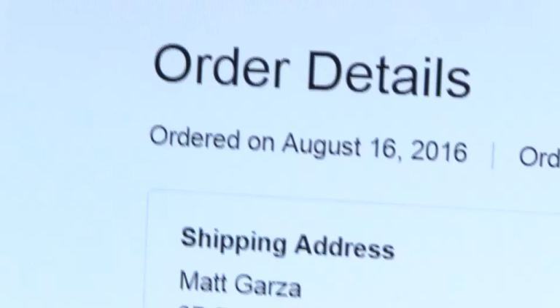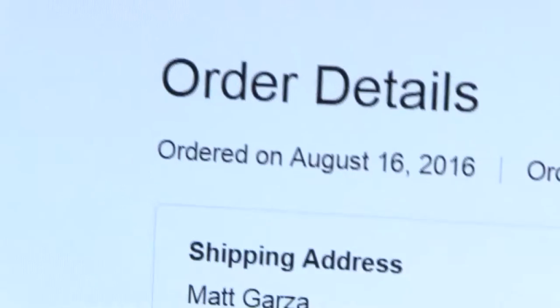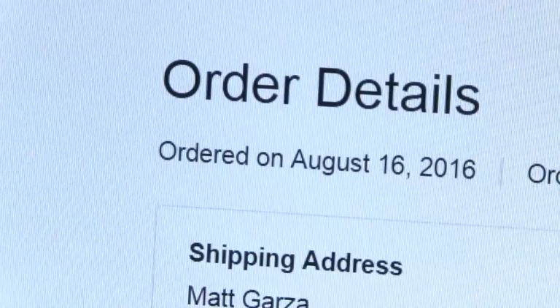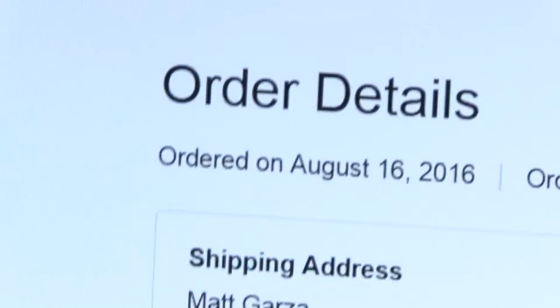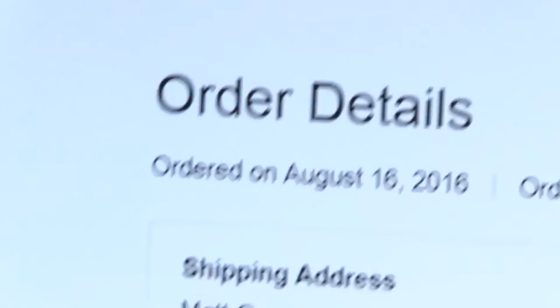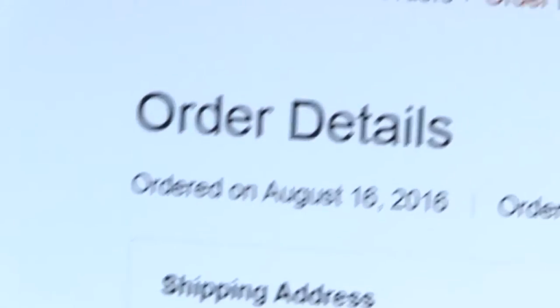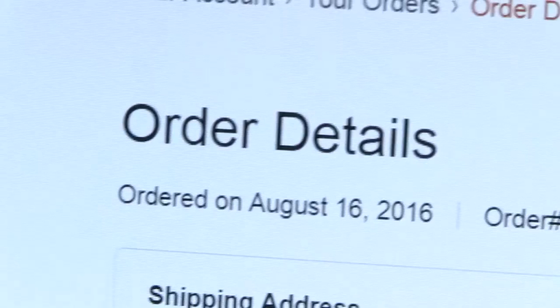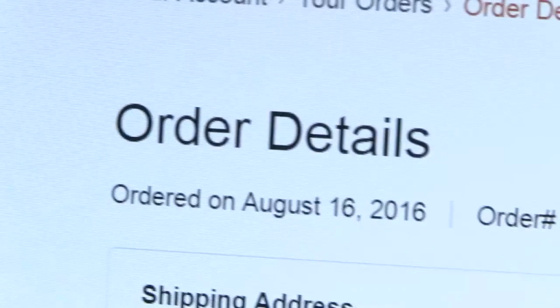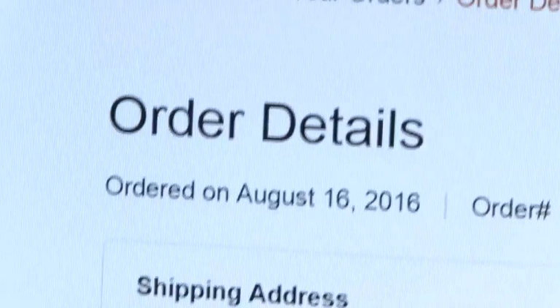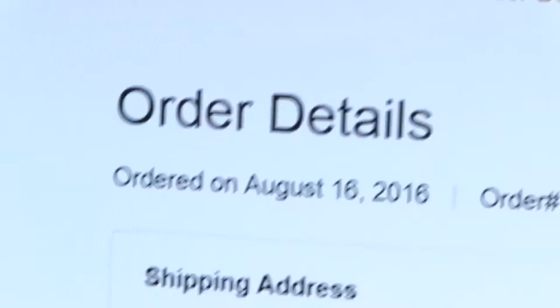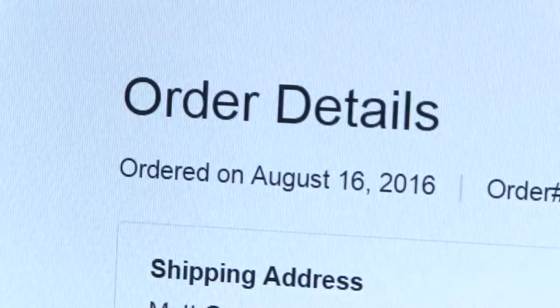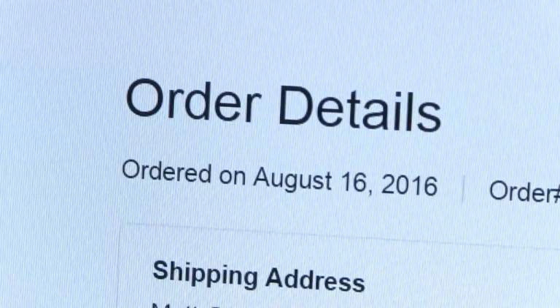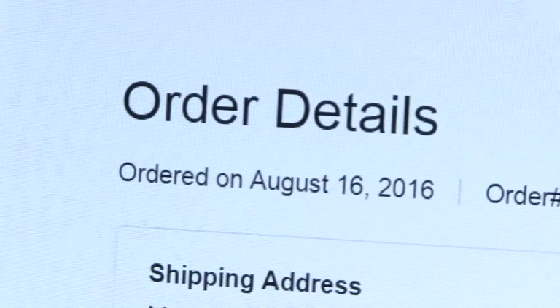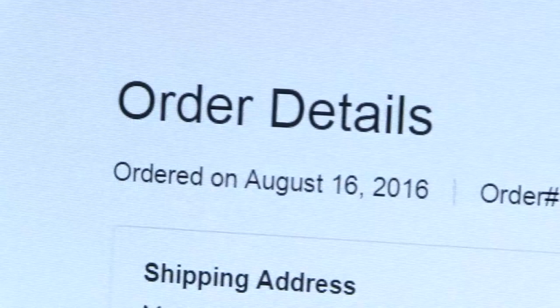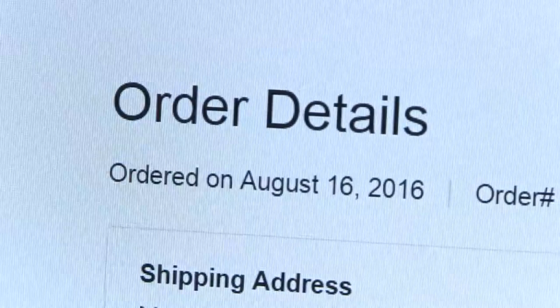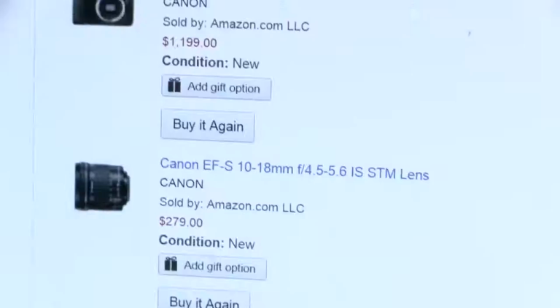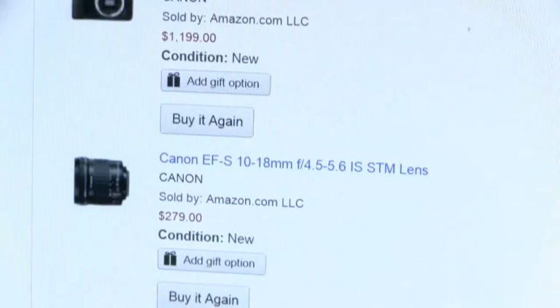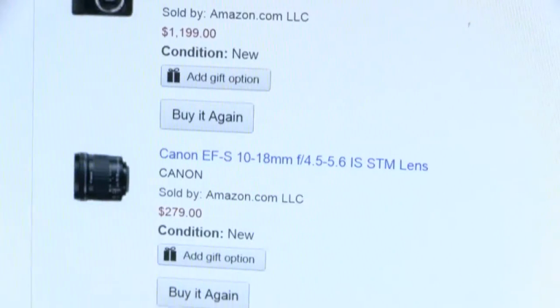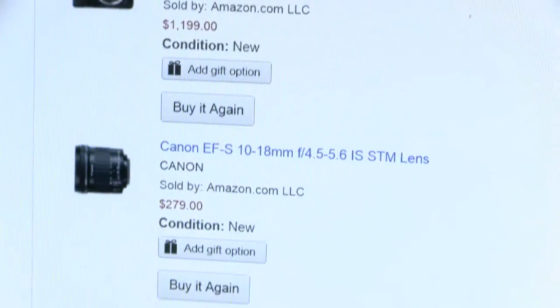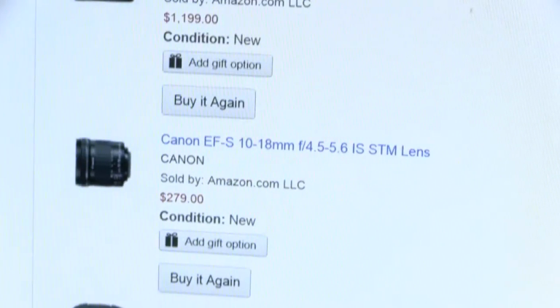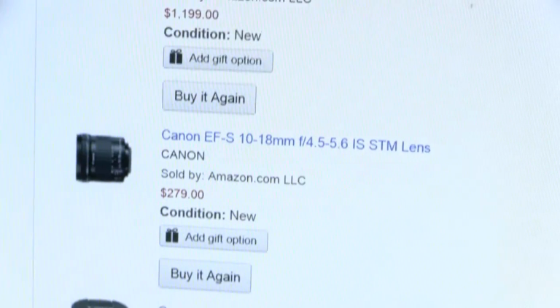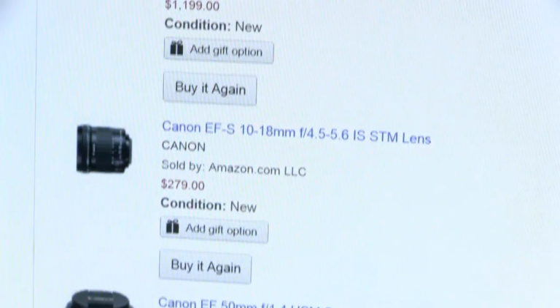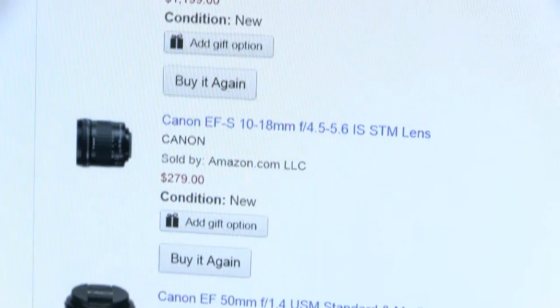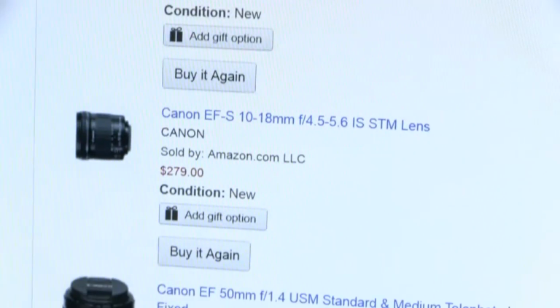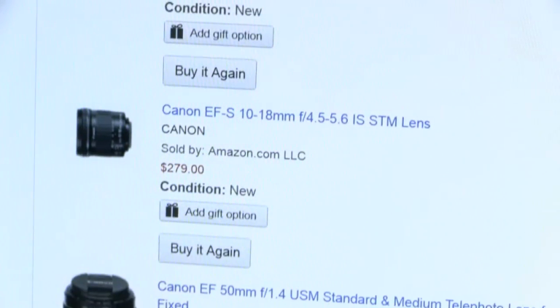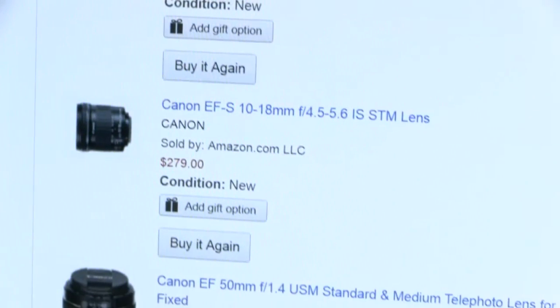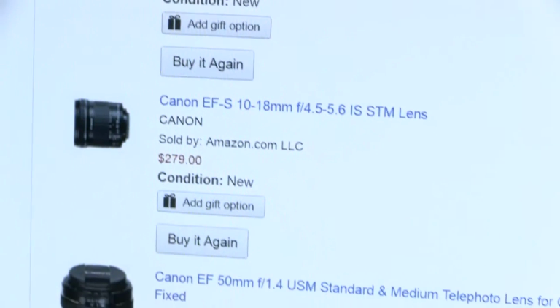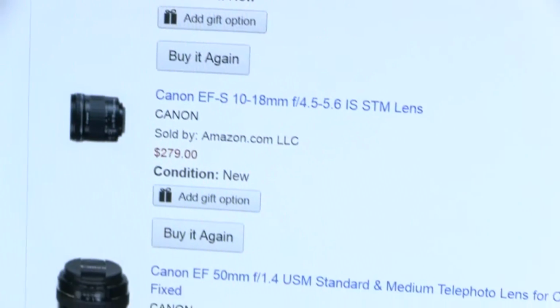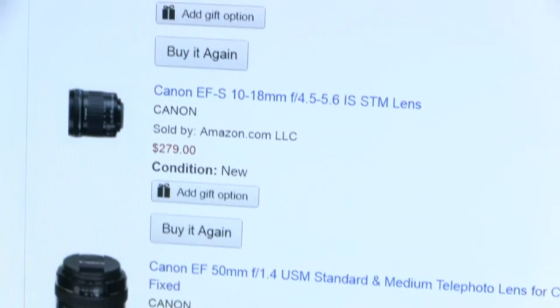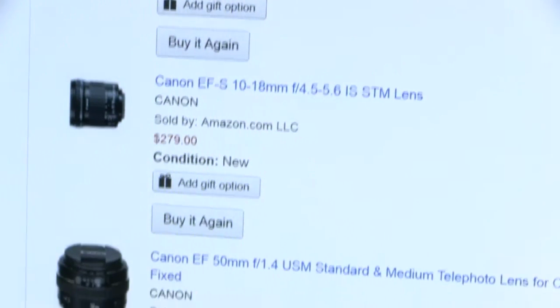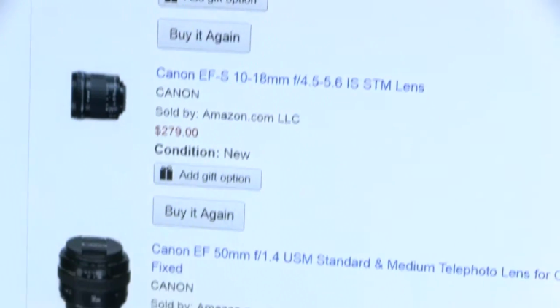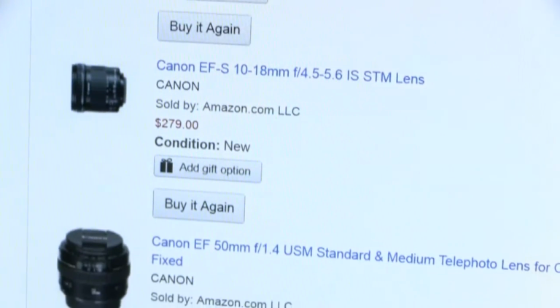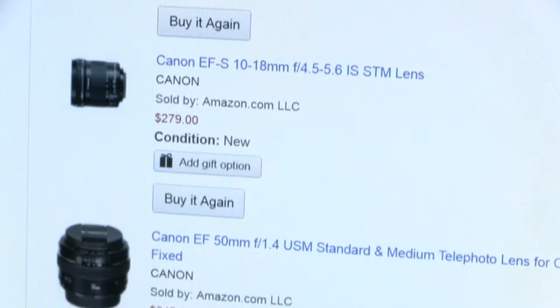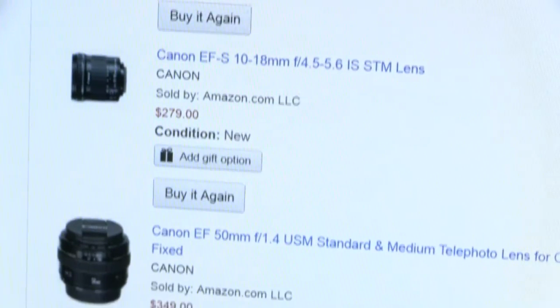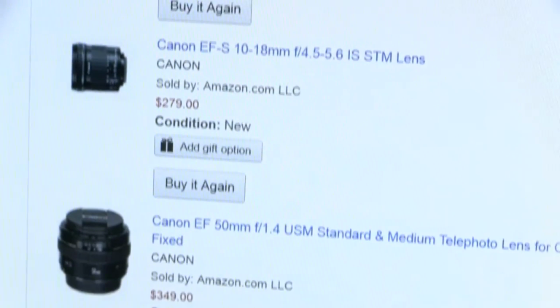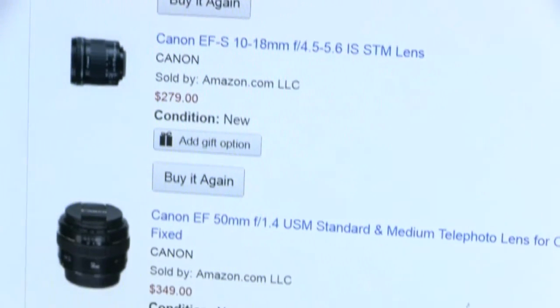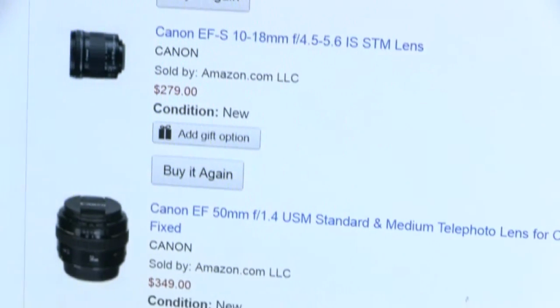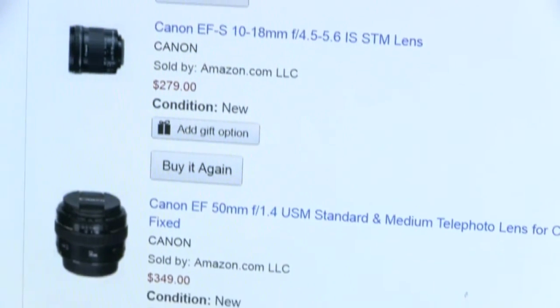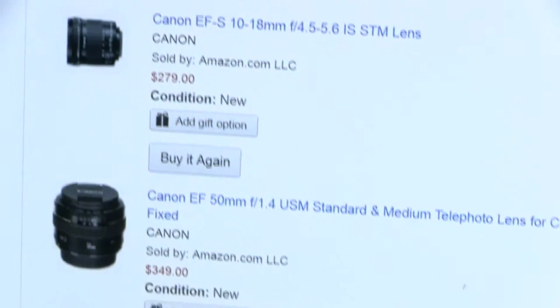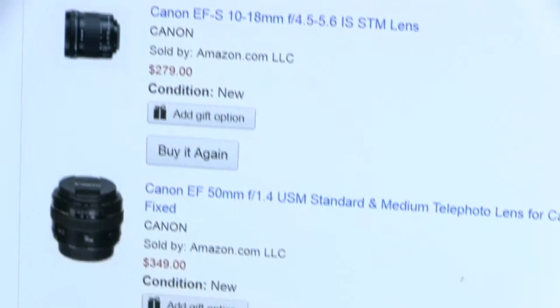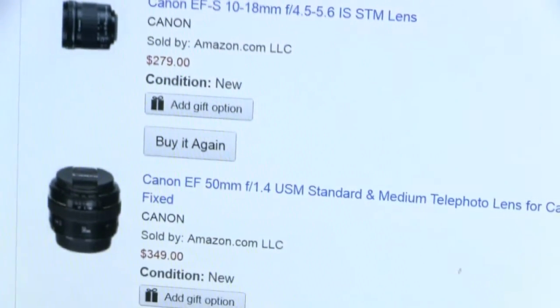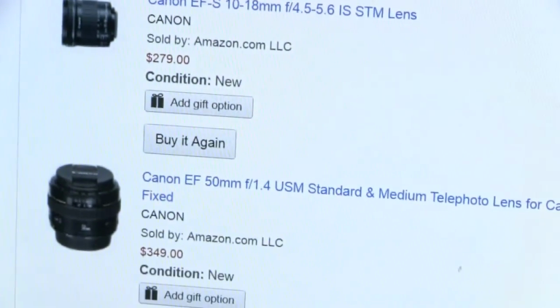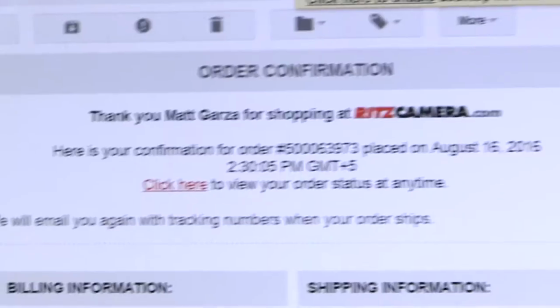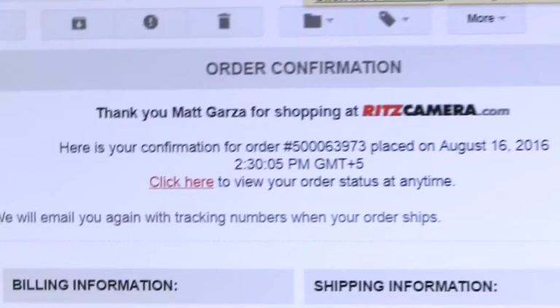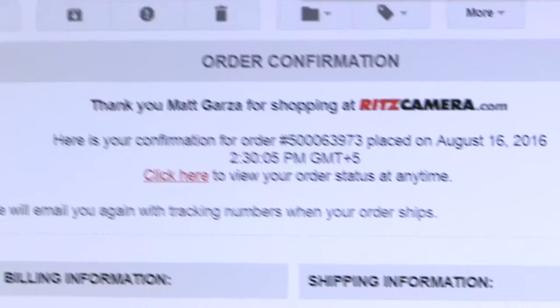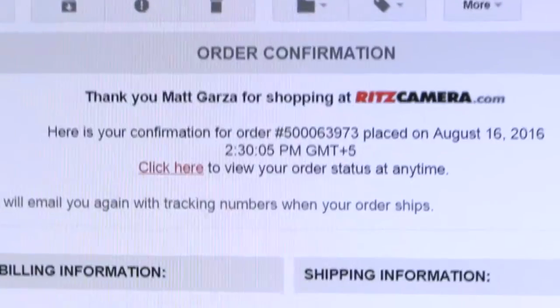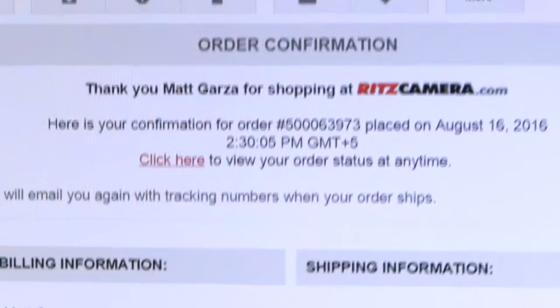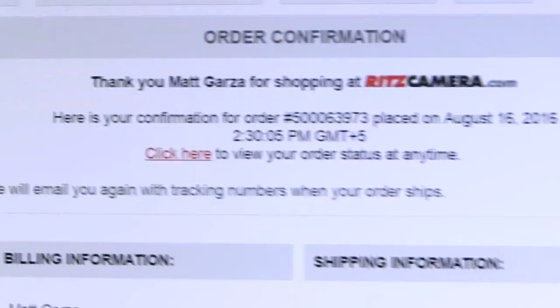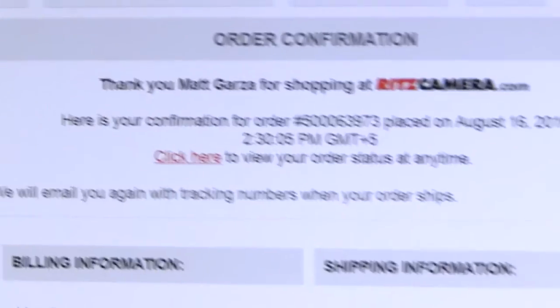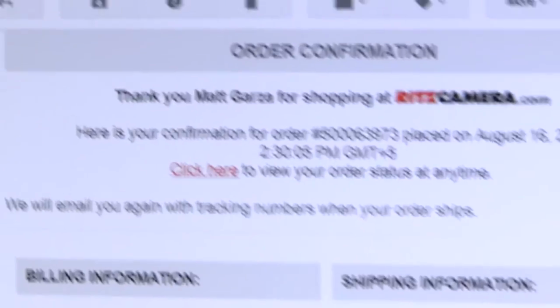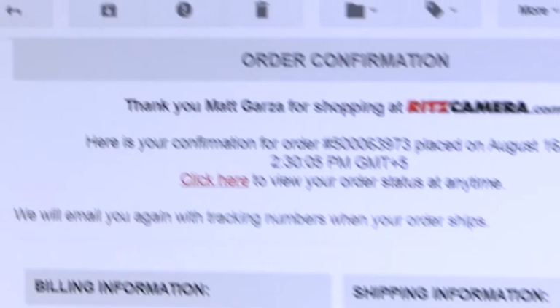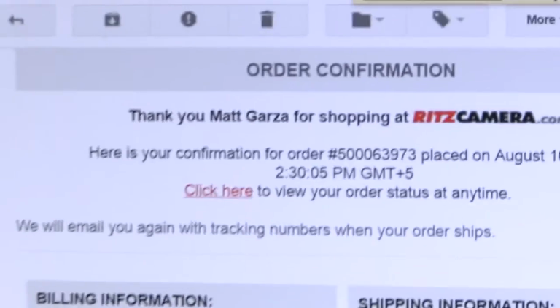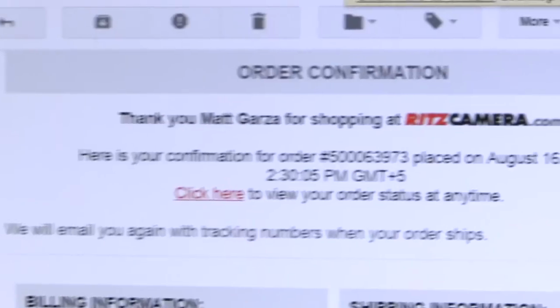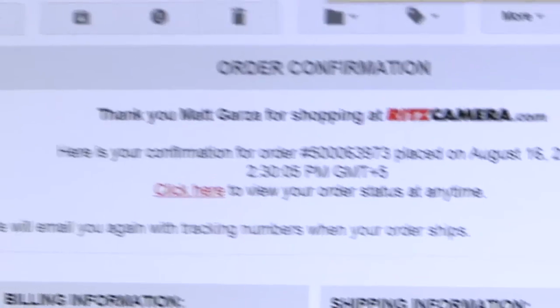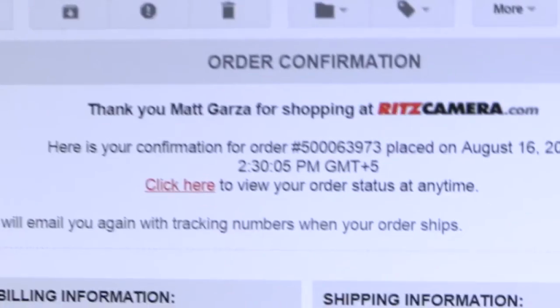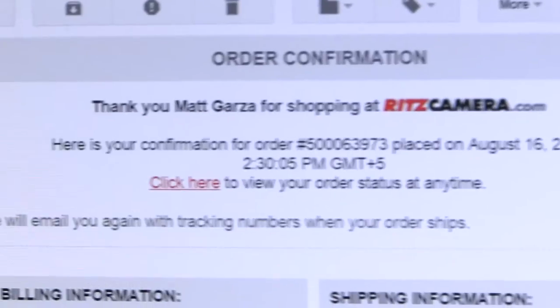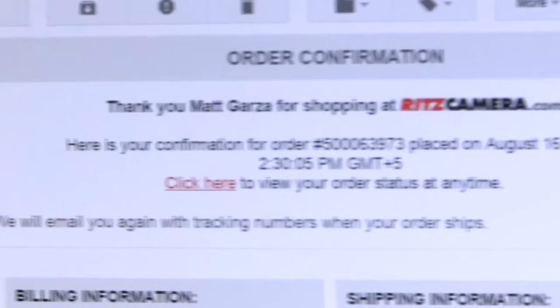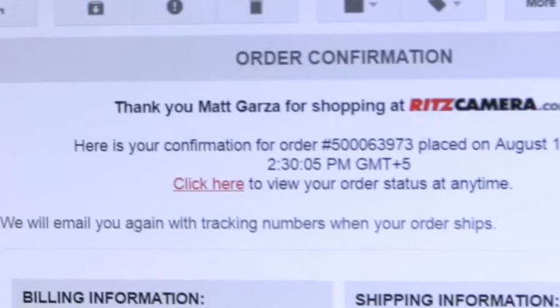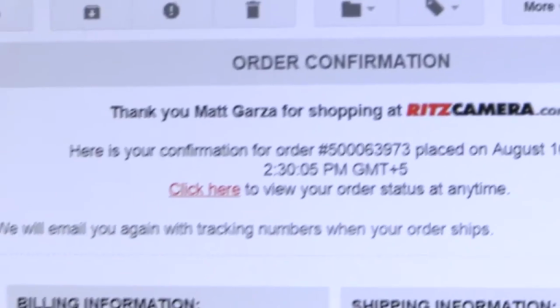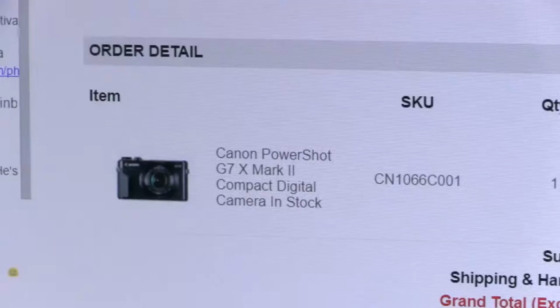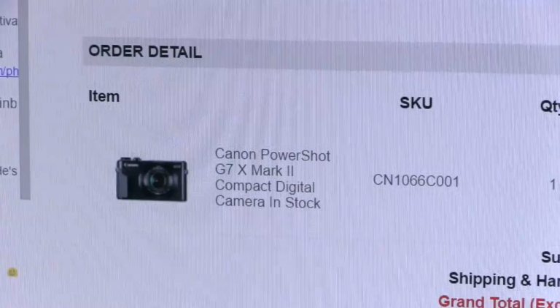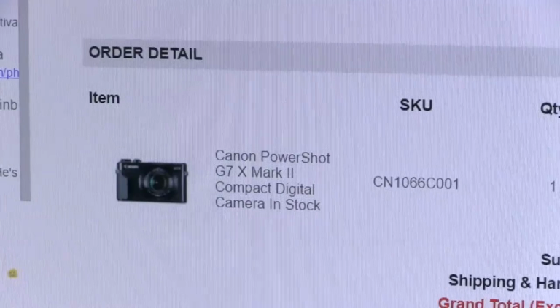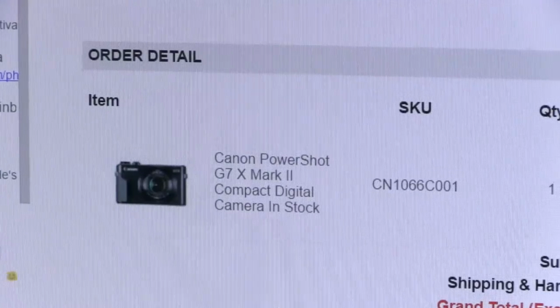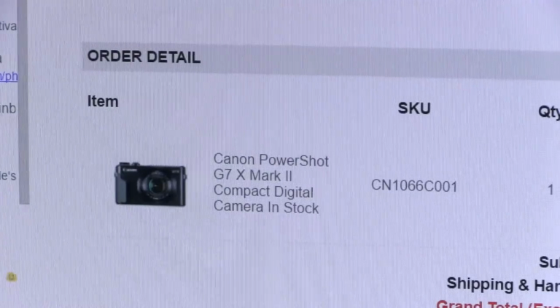Yes! Look at that. It's delicious. Oh, you want more? Yes. Mmm.